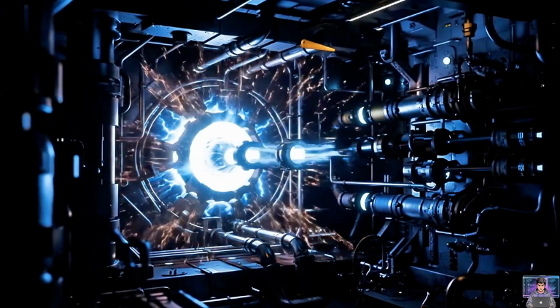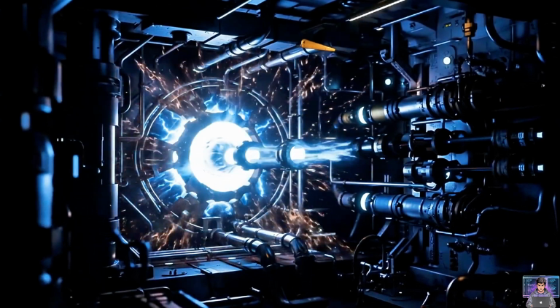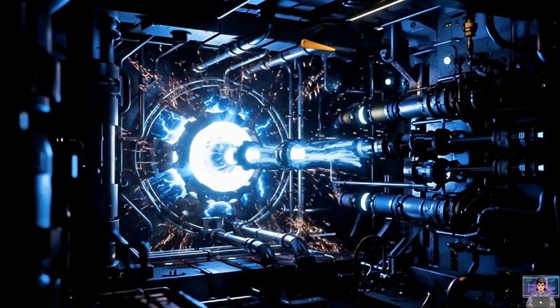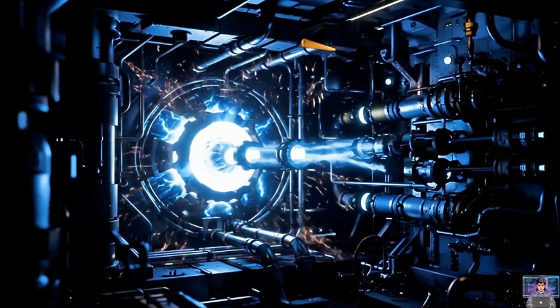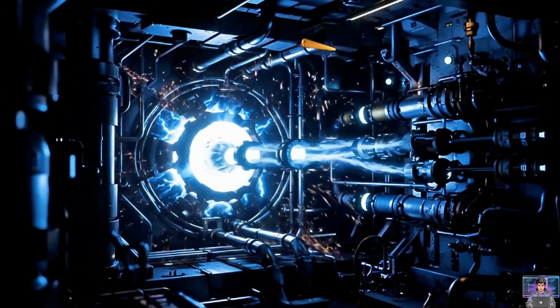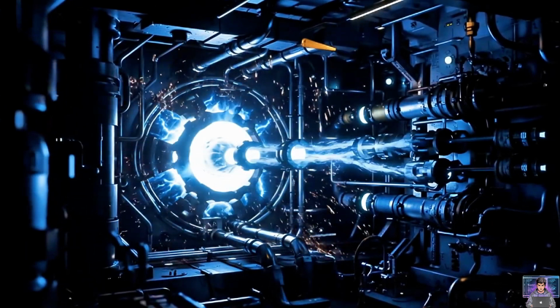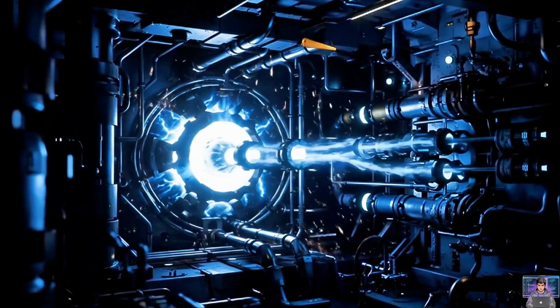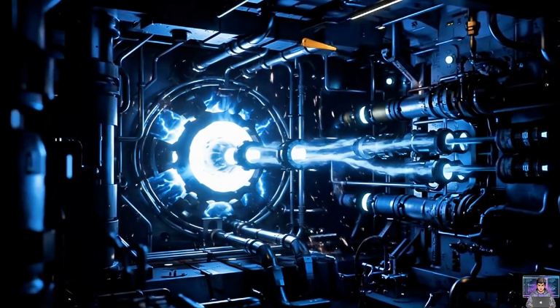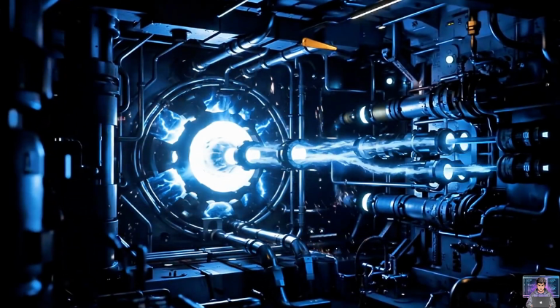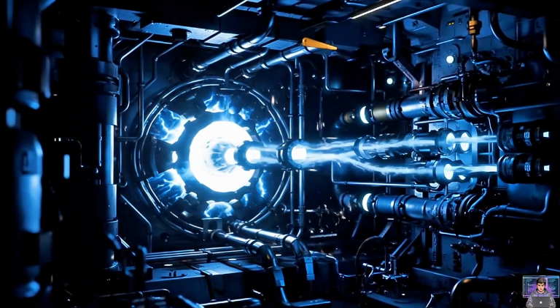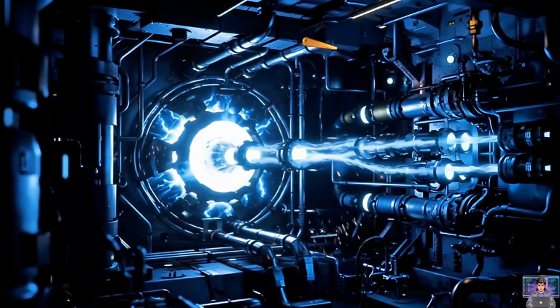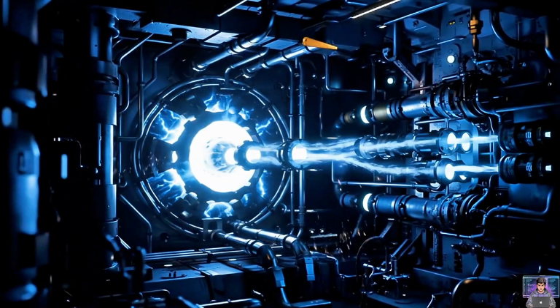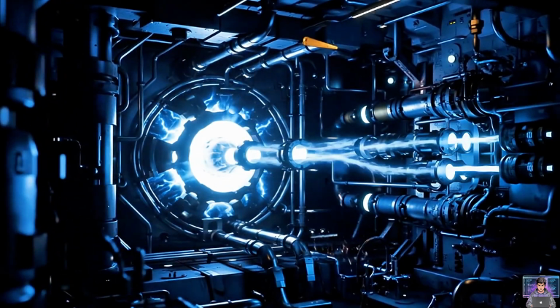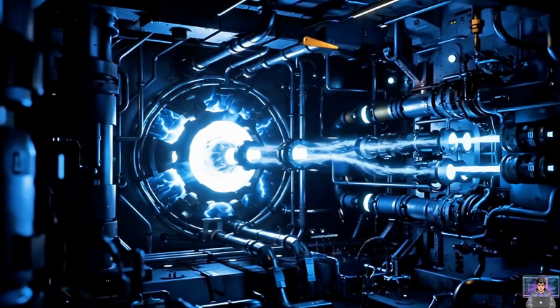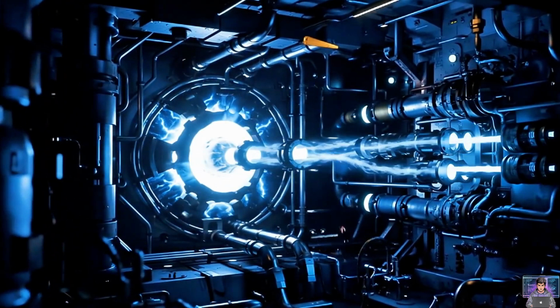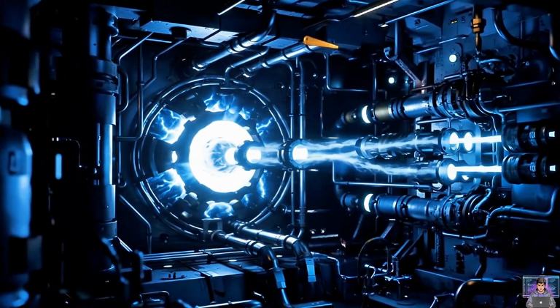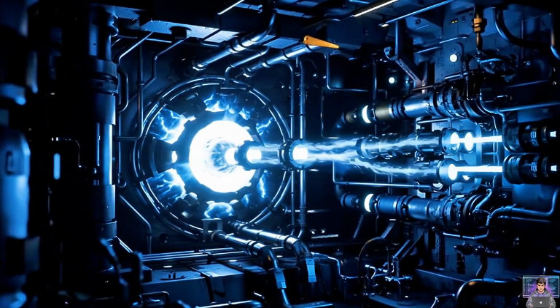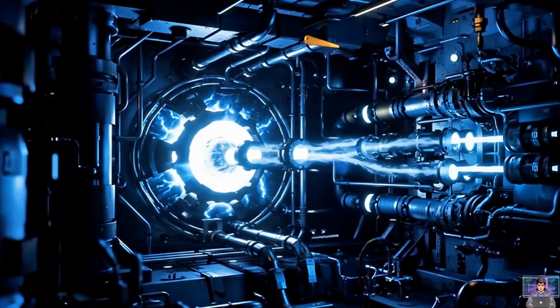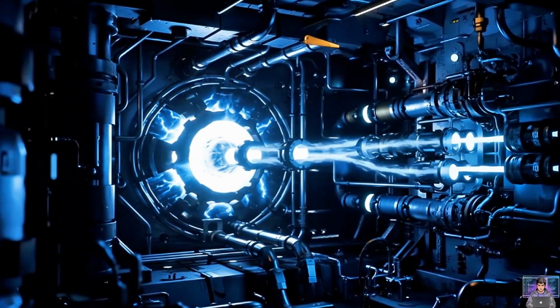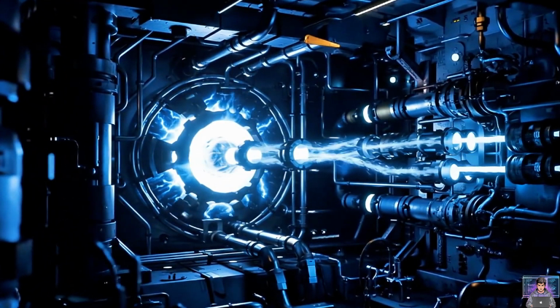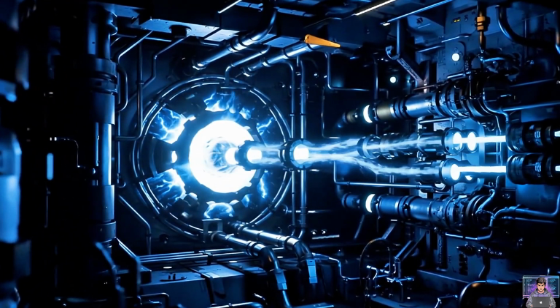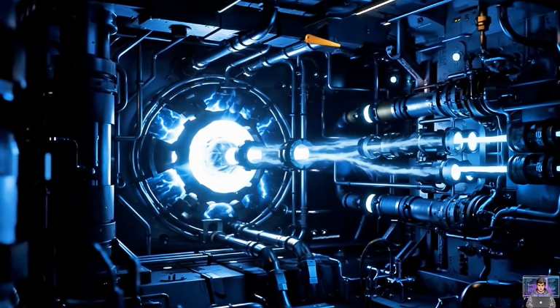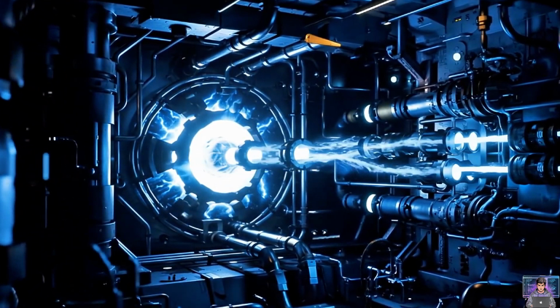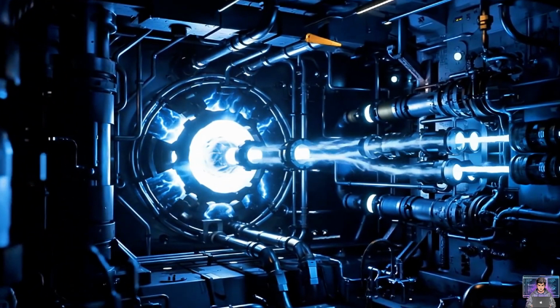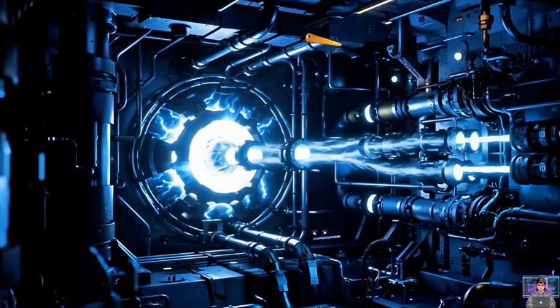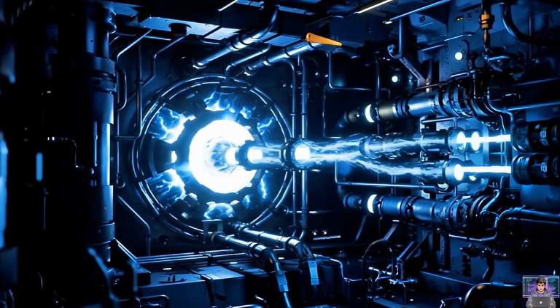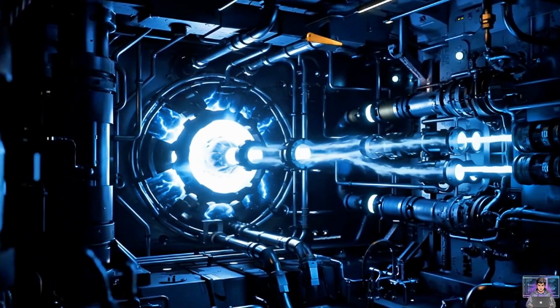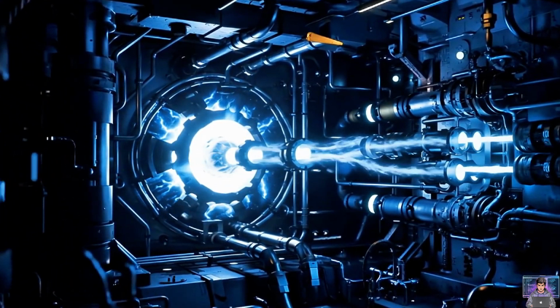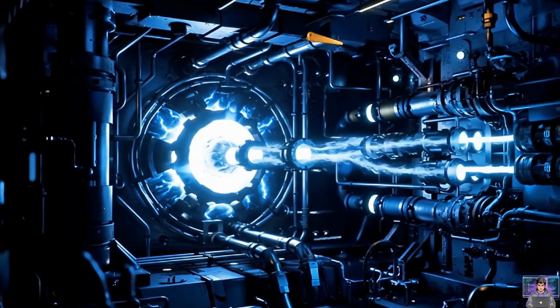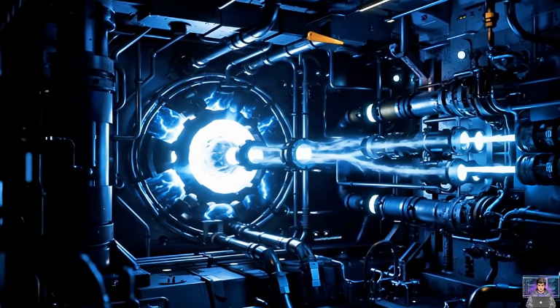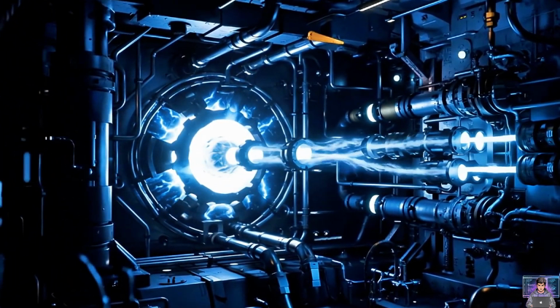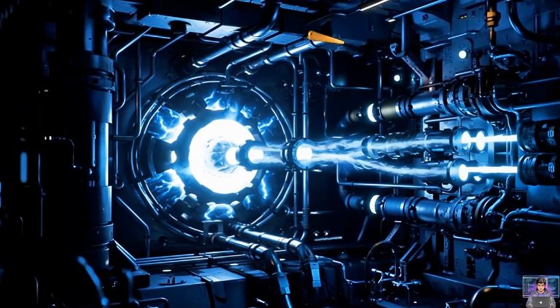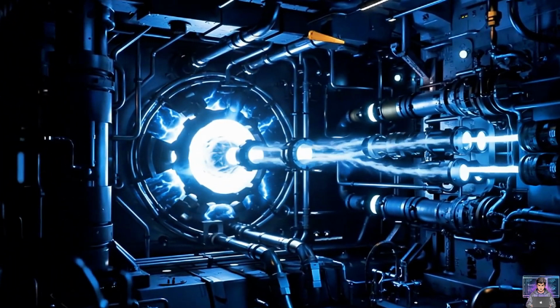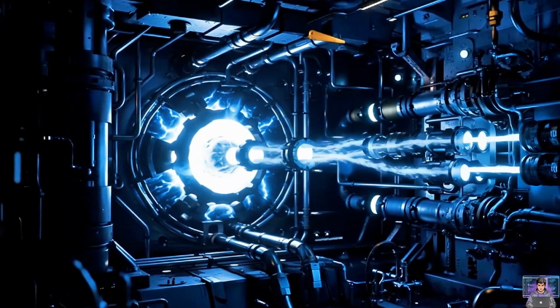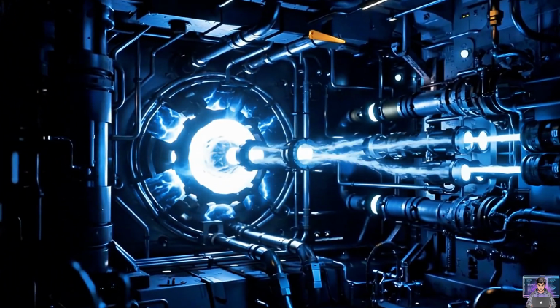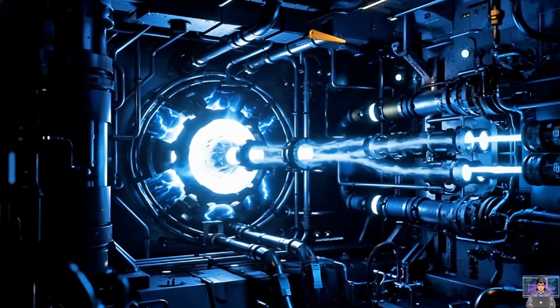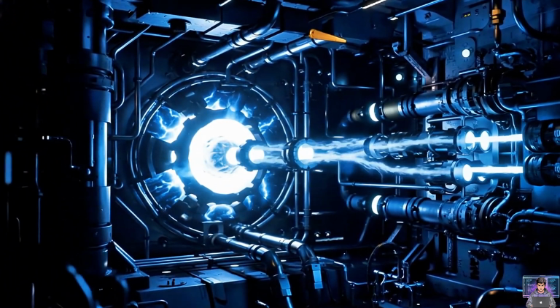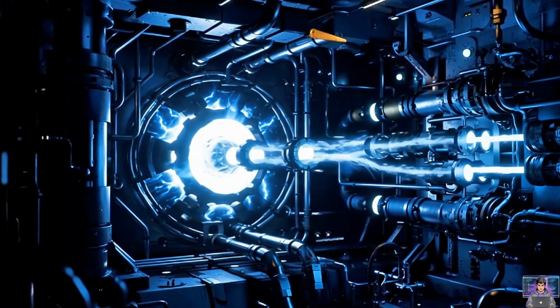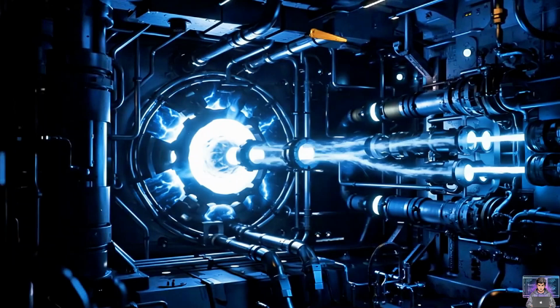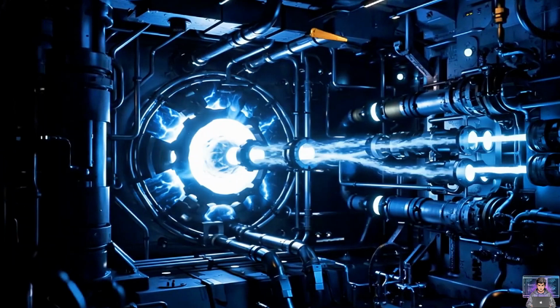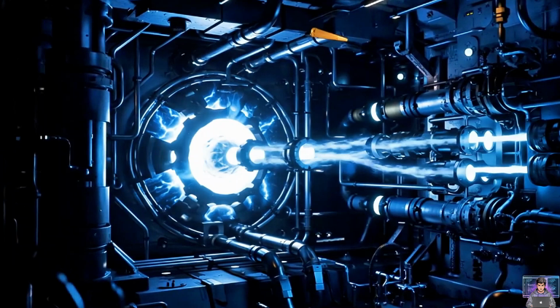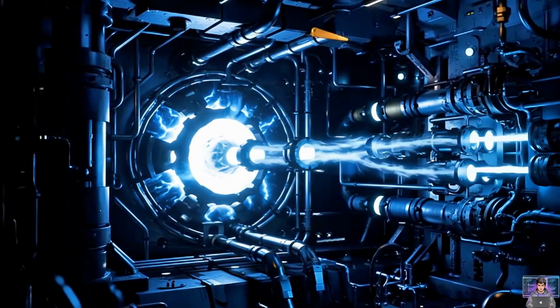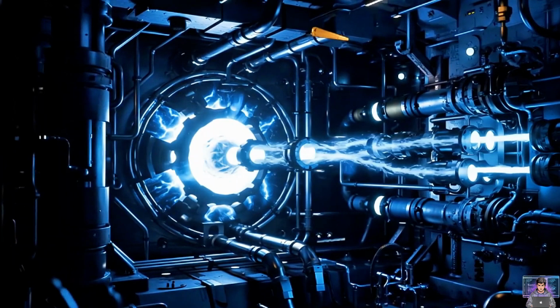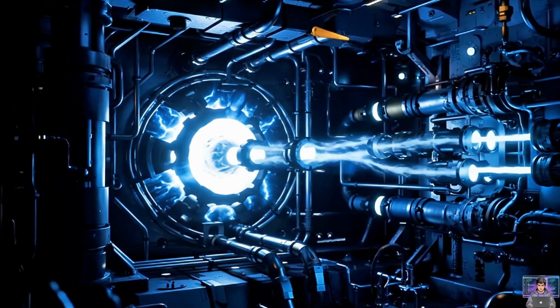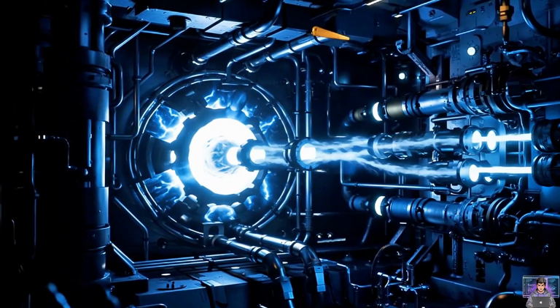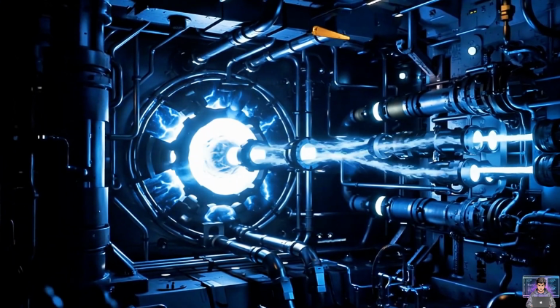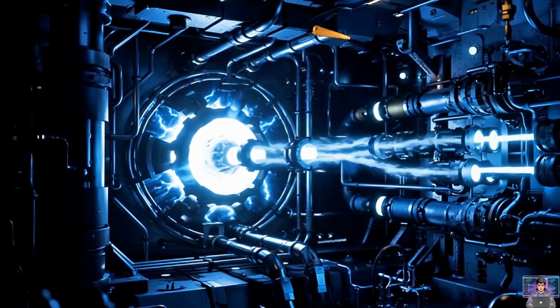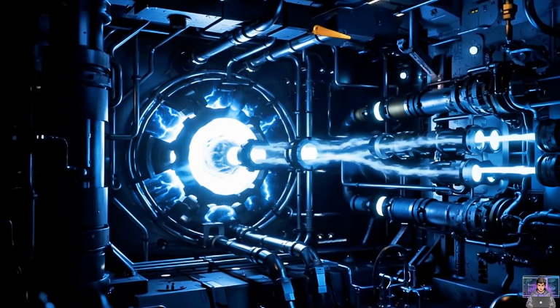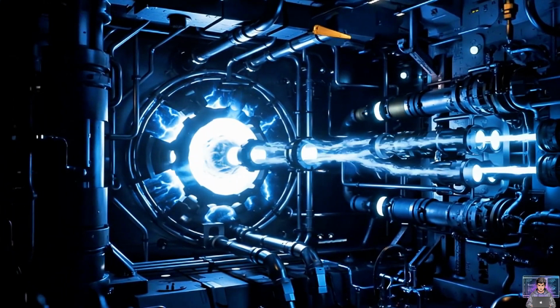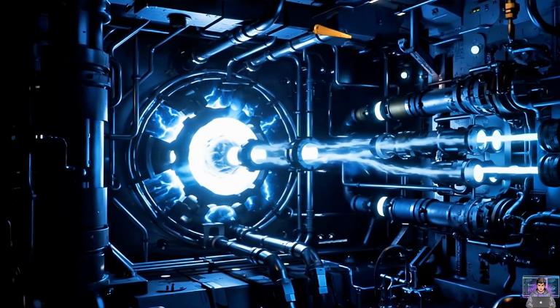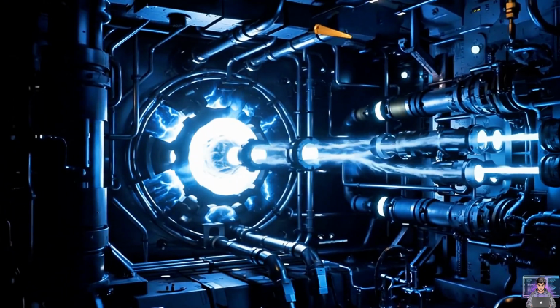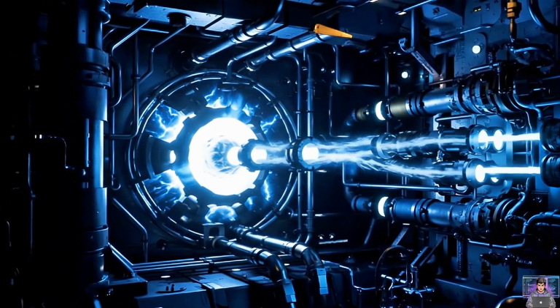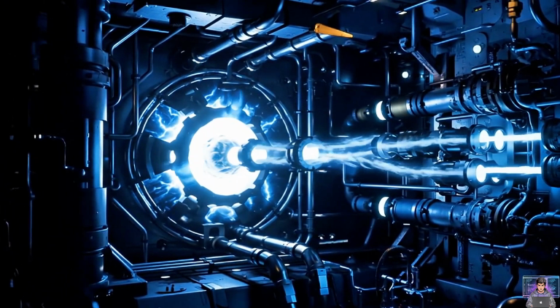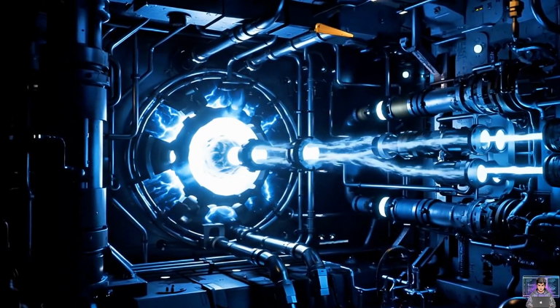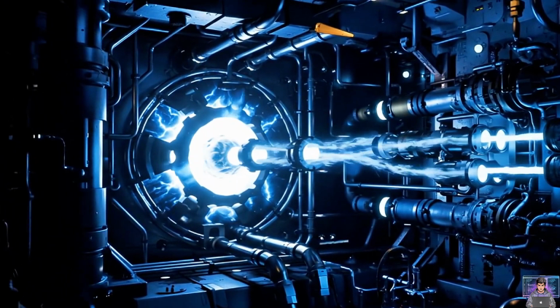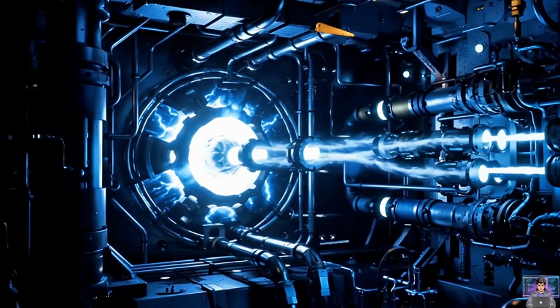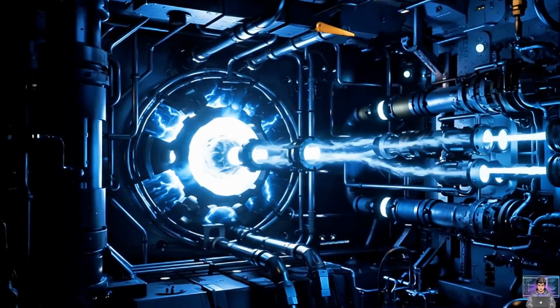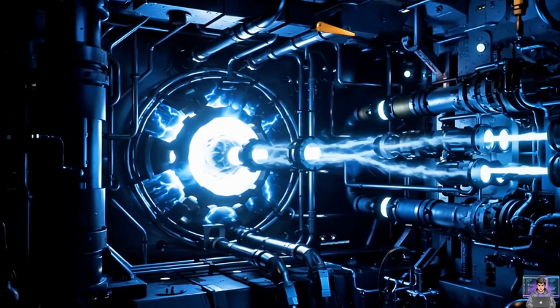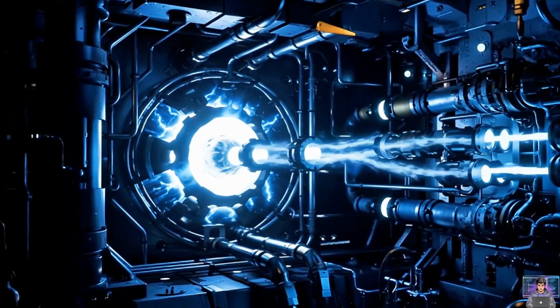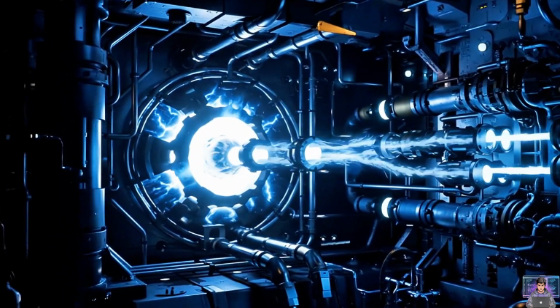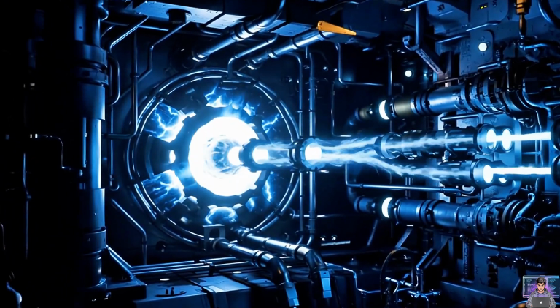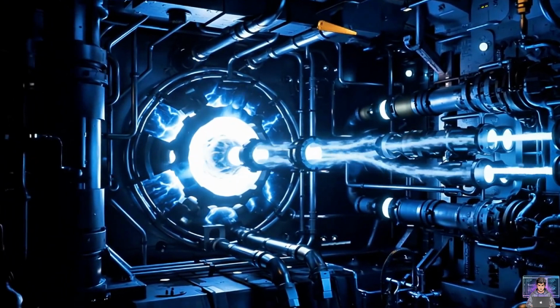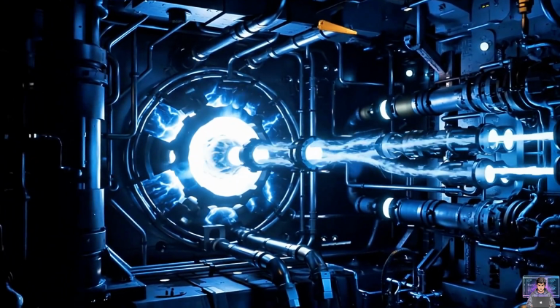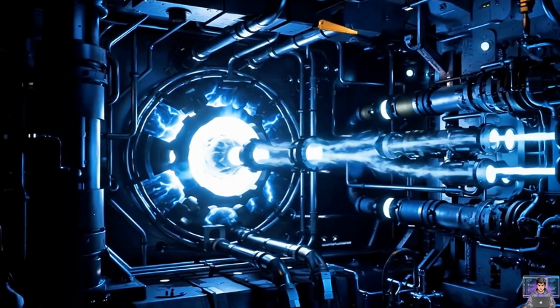Nuclear power — an incredible advantage. Generating immense energy for months submerged. Unrivaled endurance.